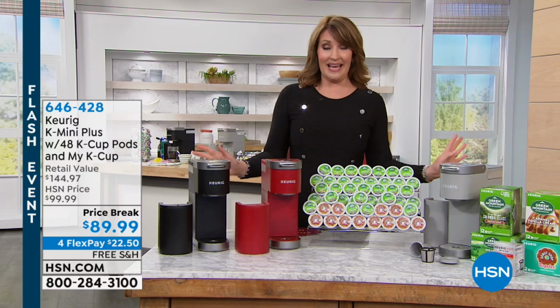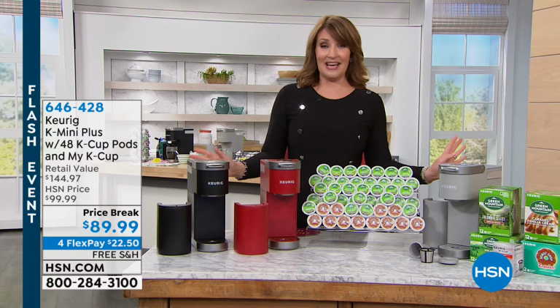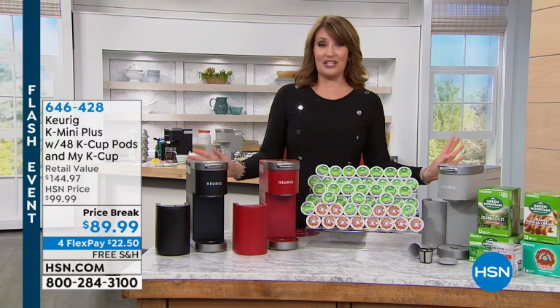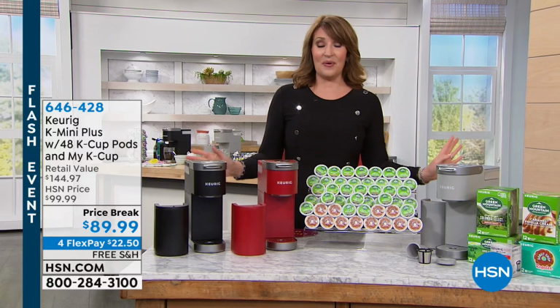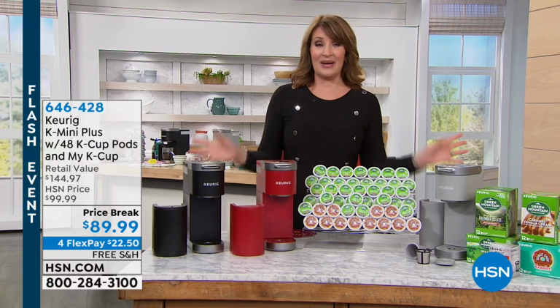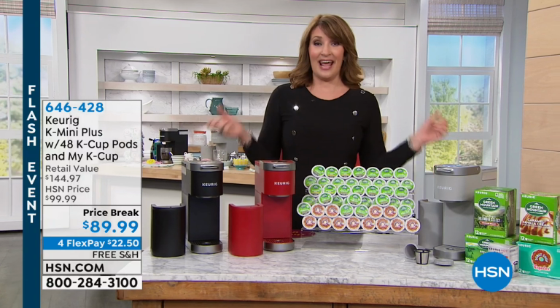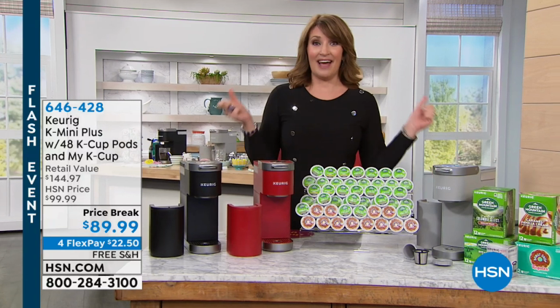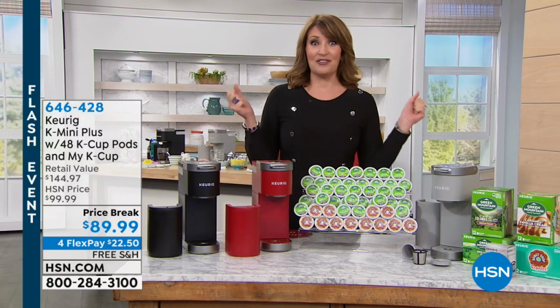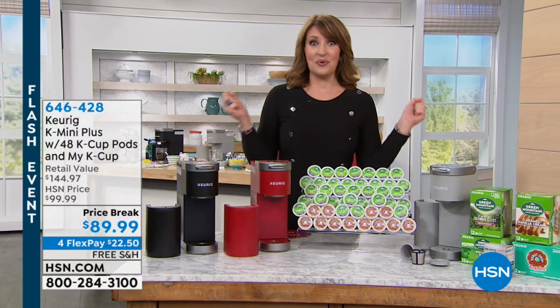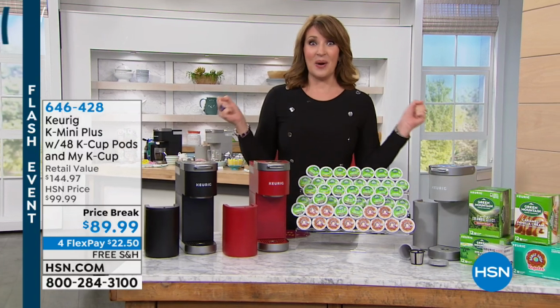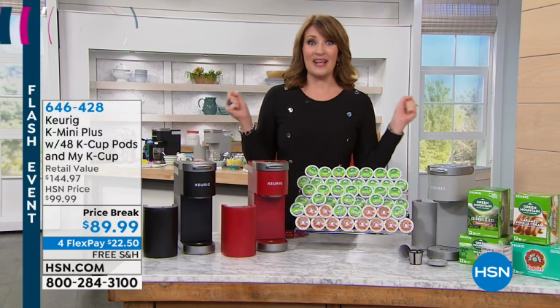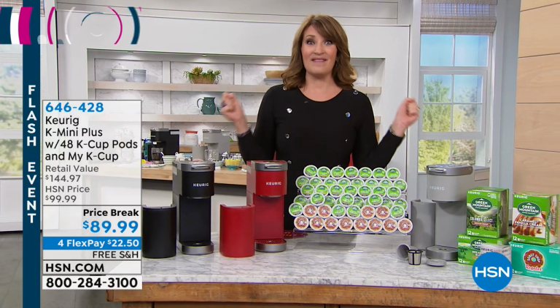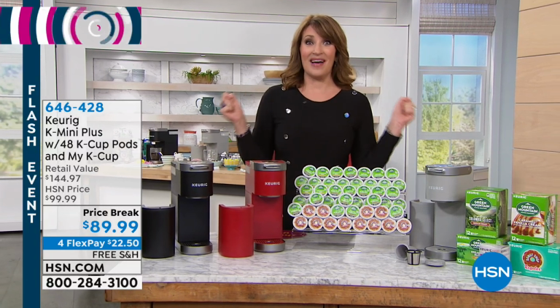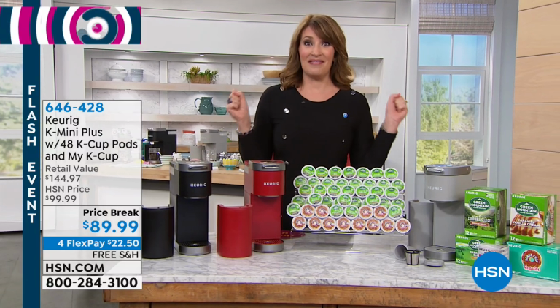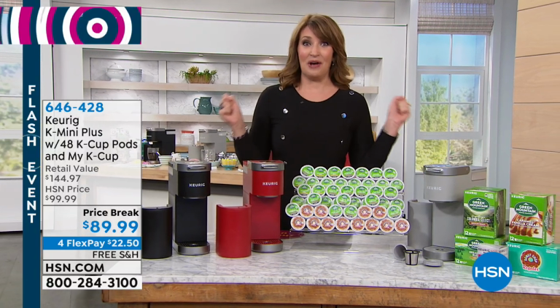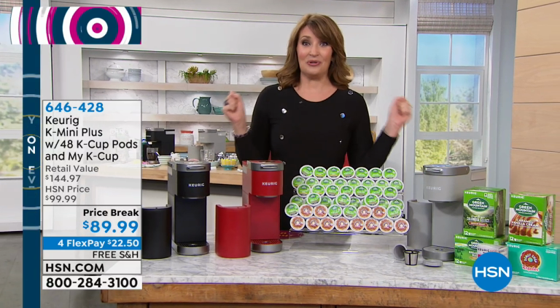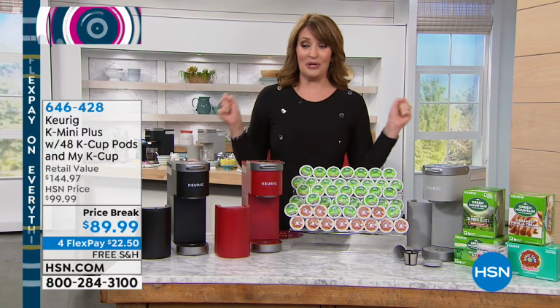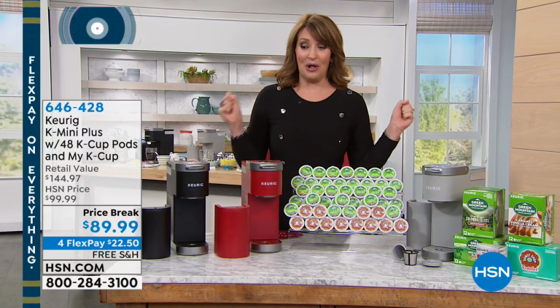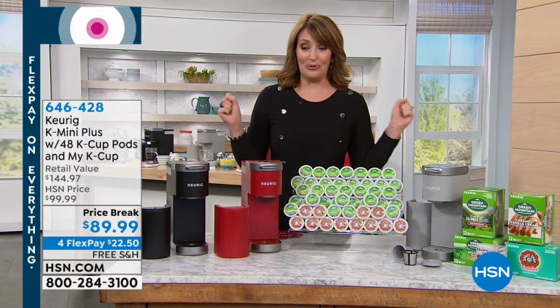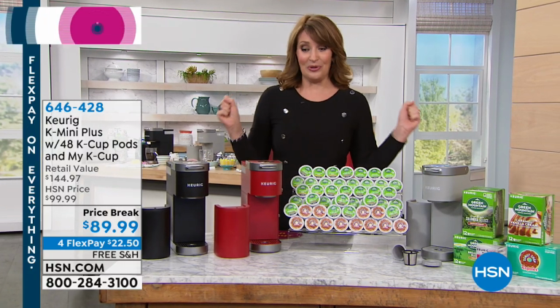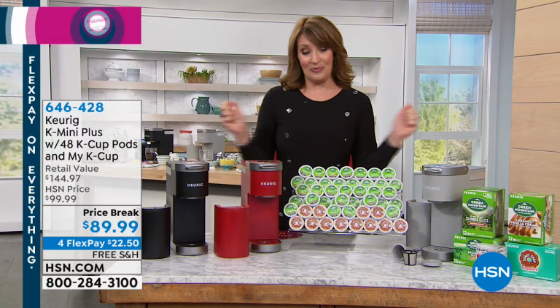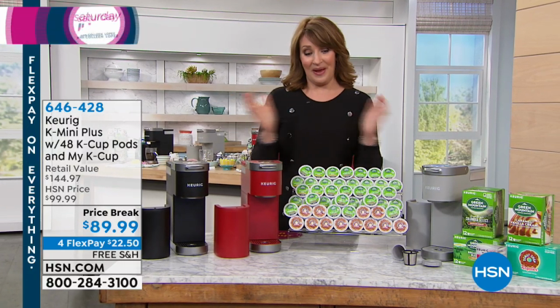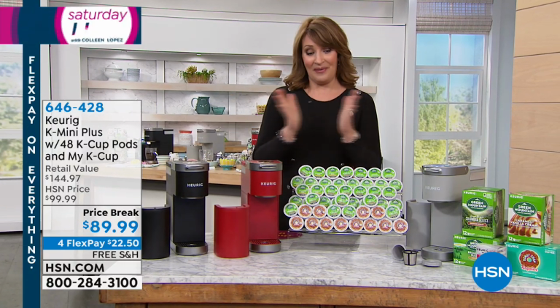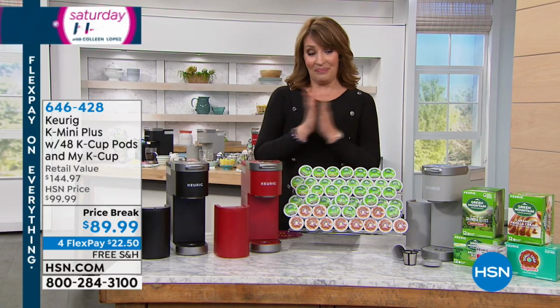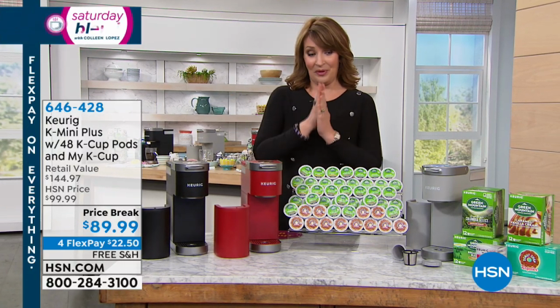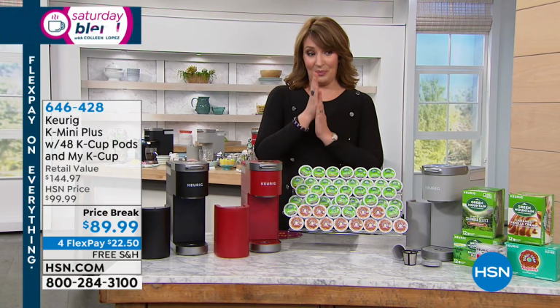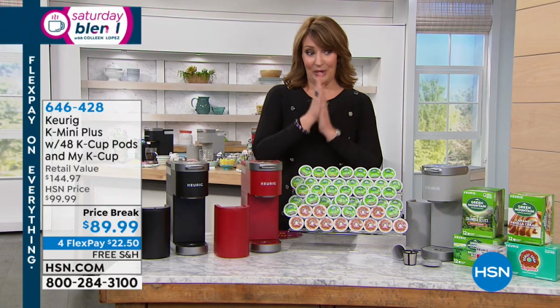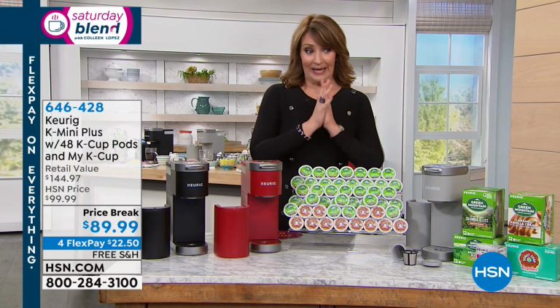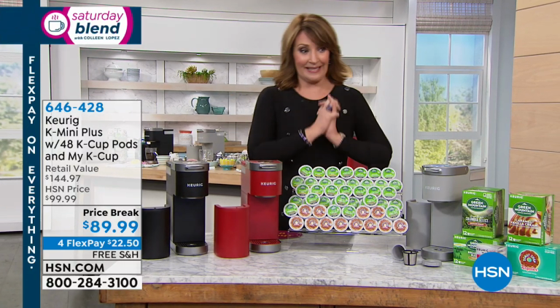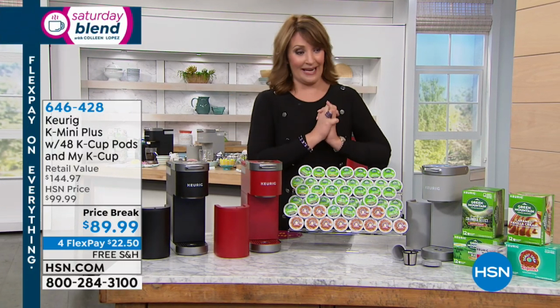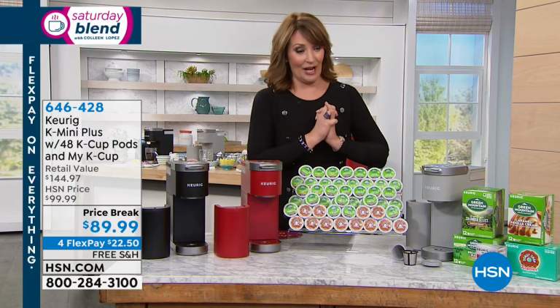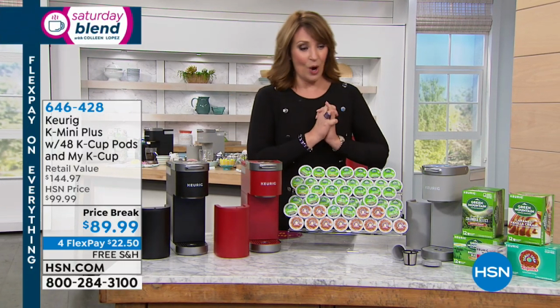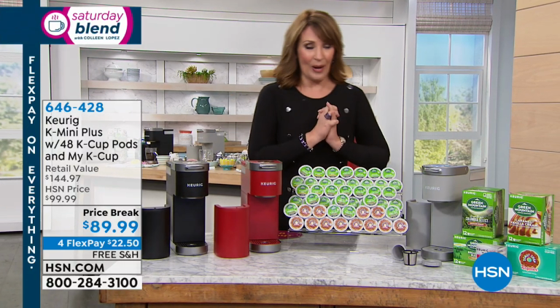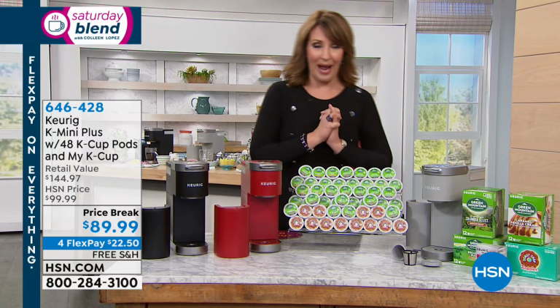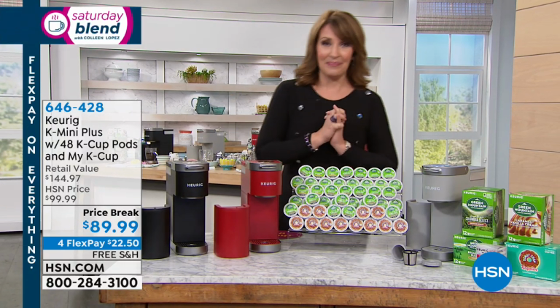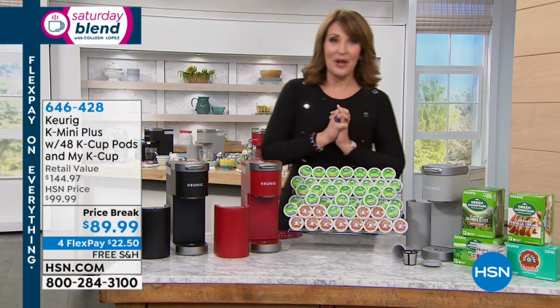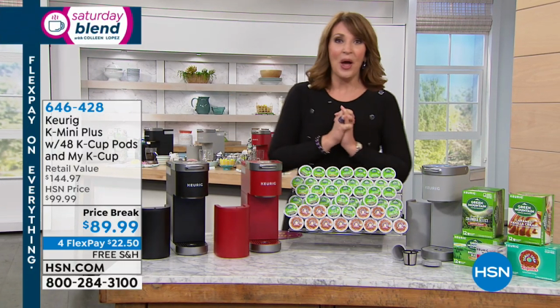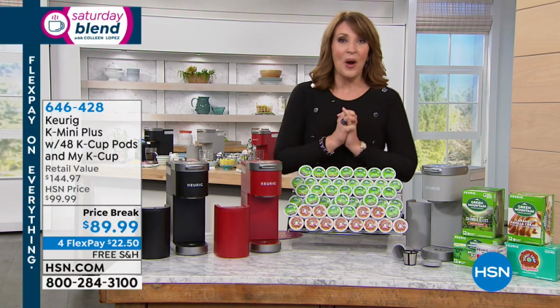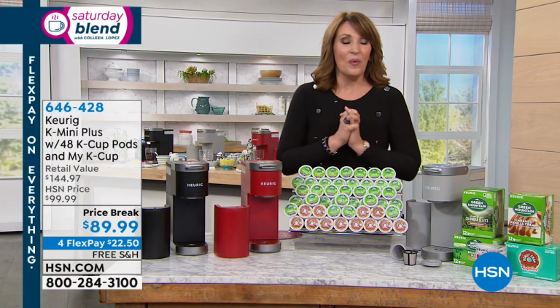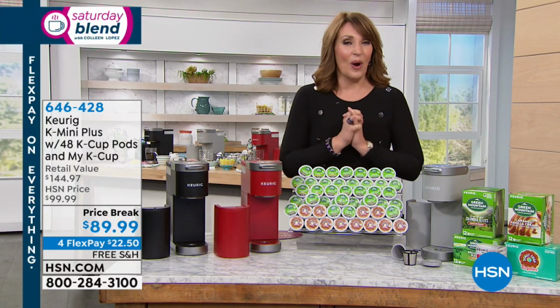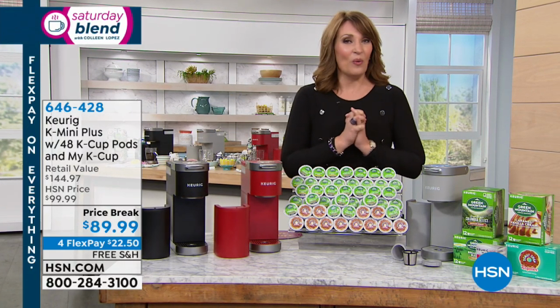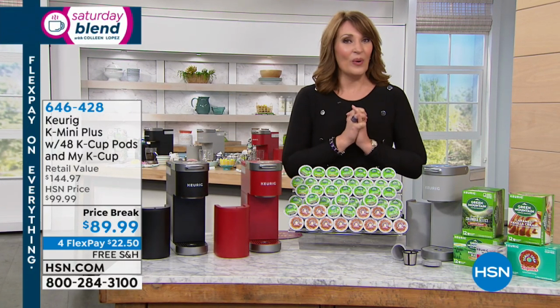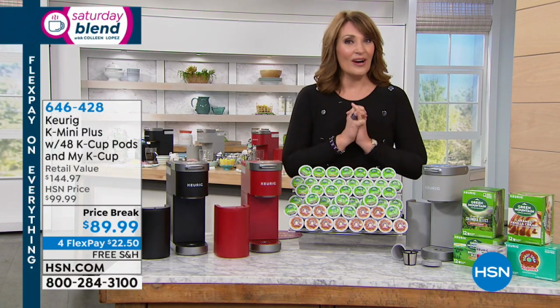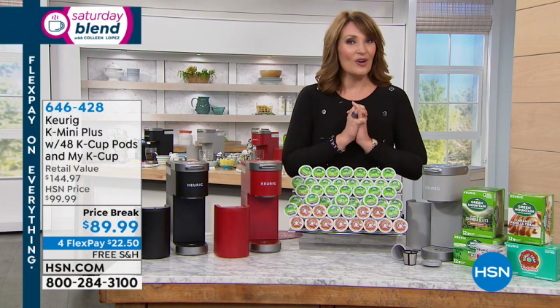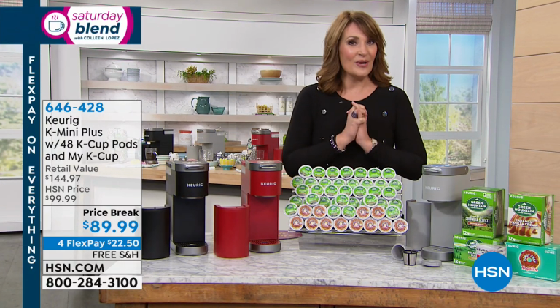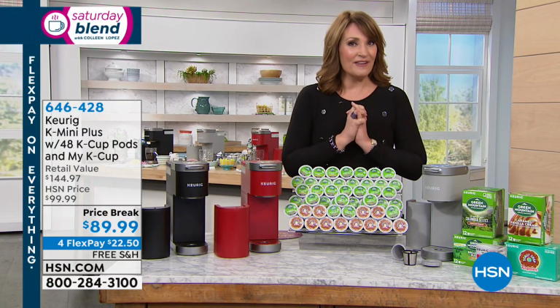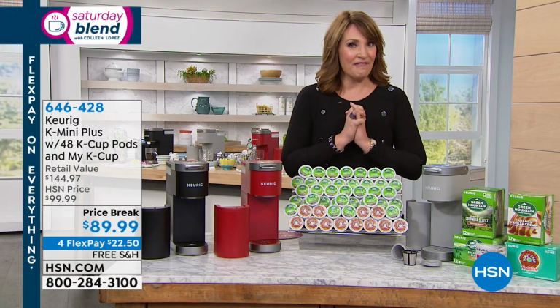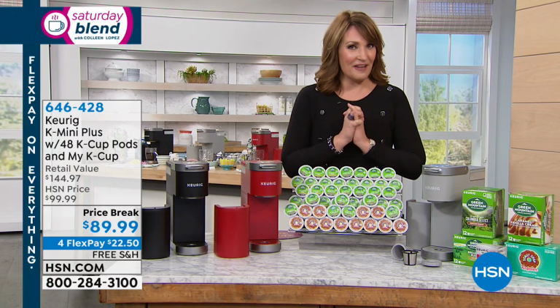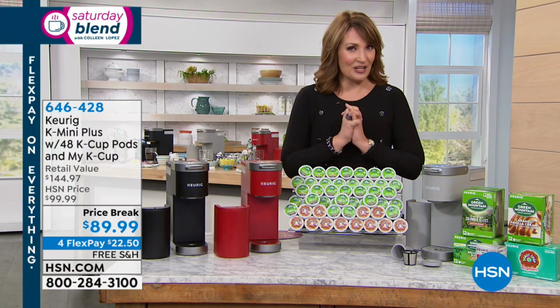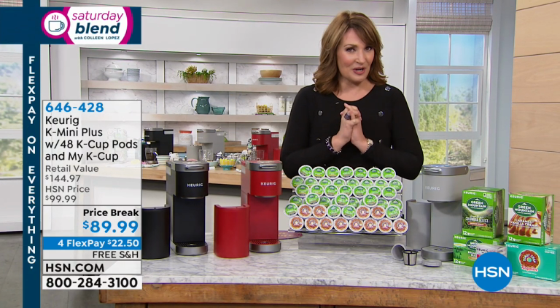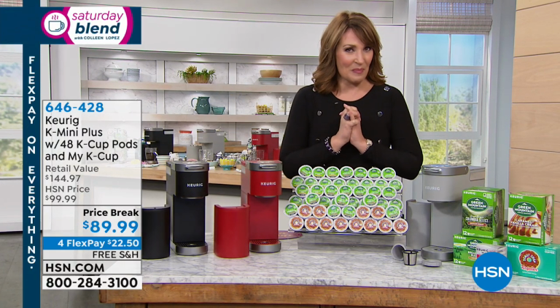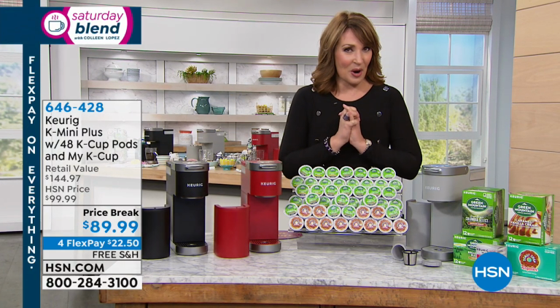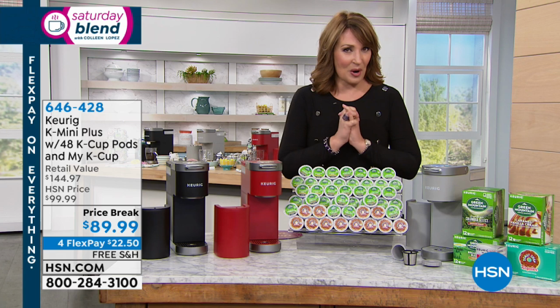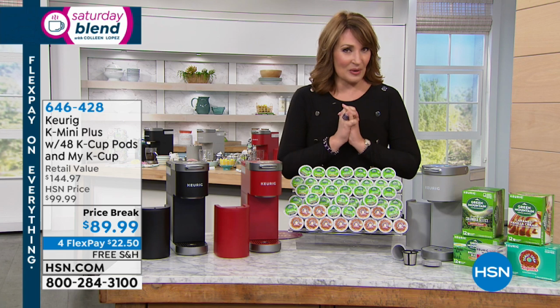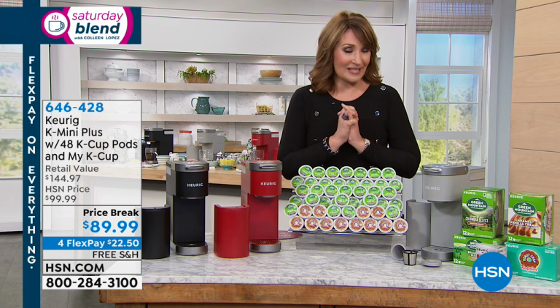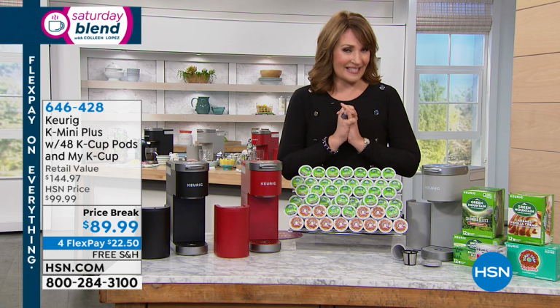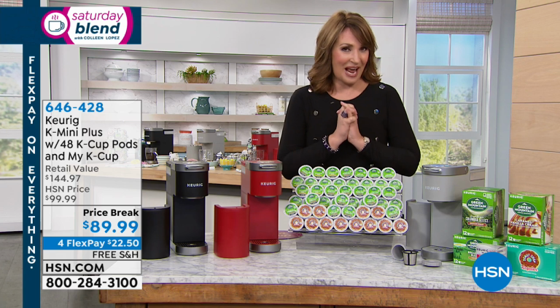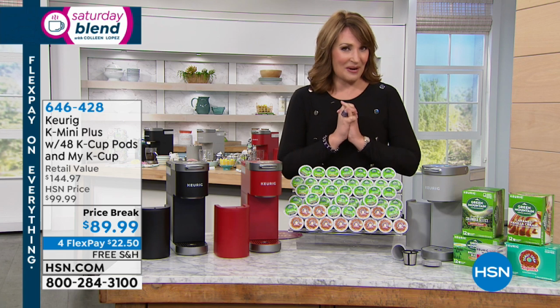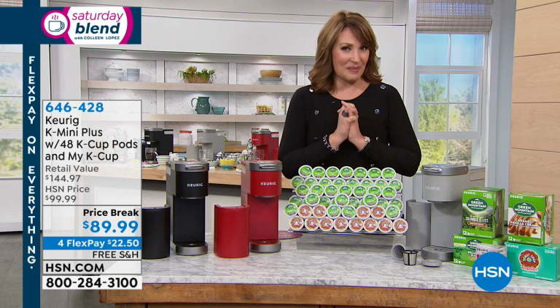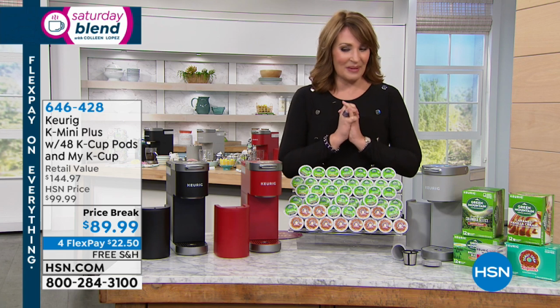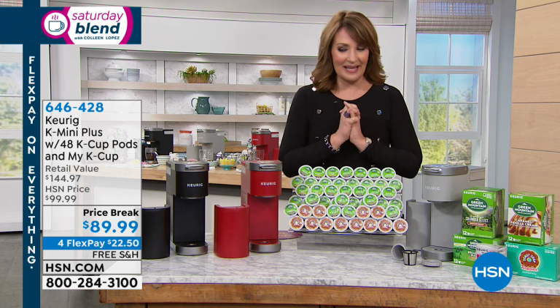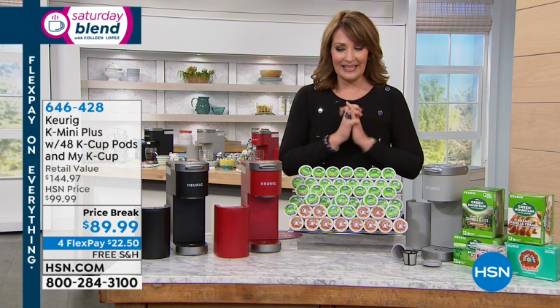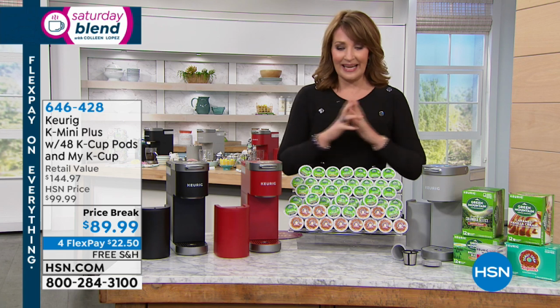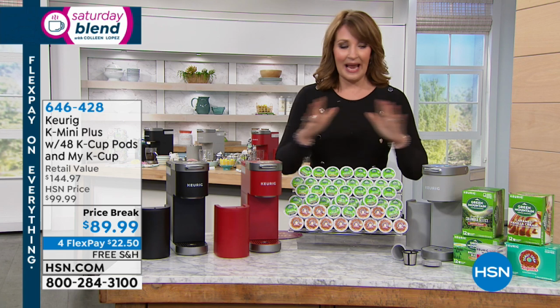Someone is going to have $25,000 to spend. Pretty exciting. We are going to finish up our Saturday Blend today.